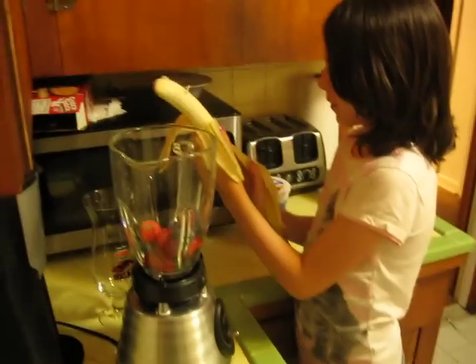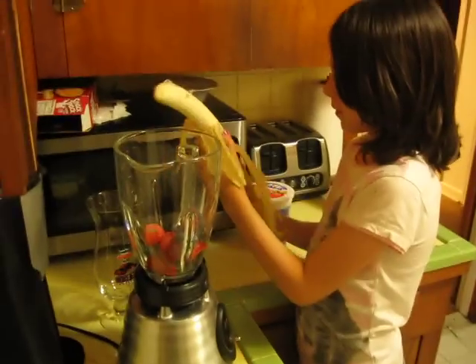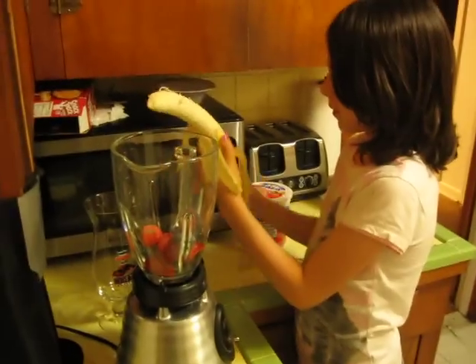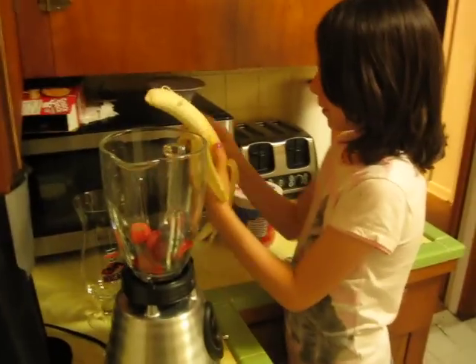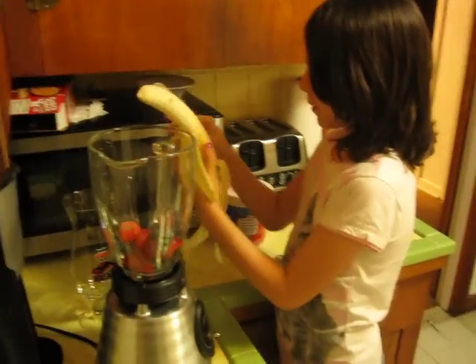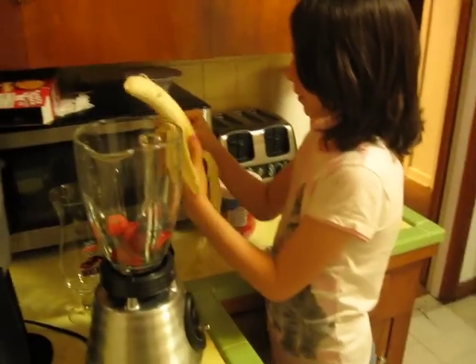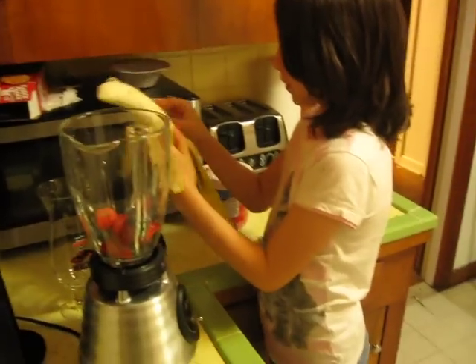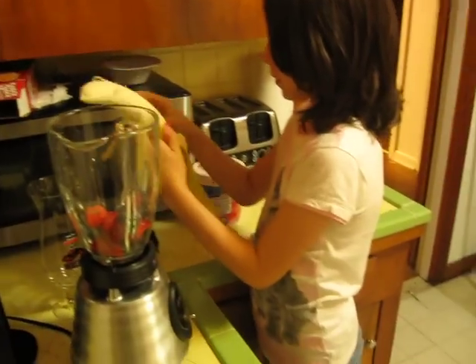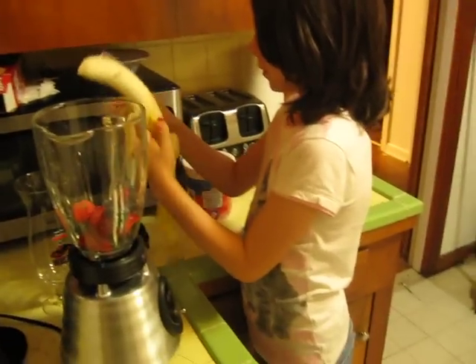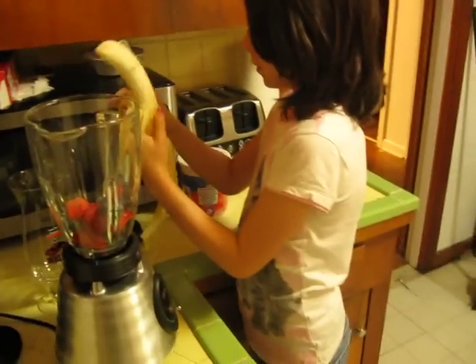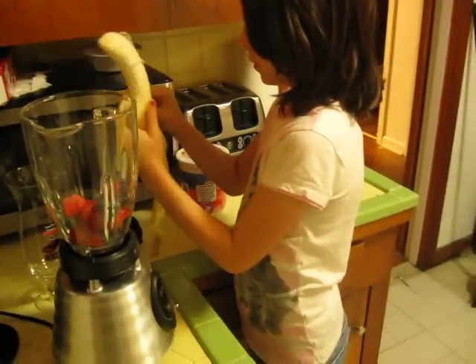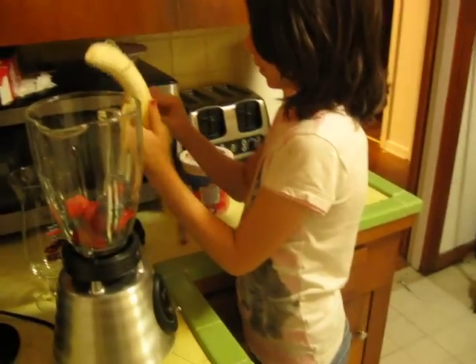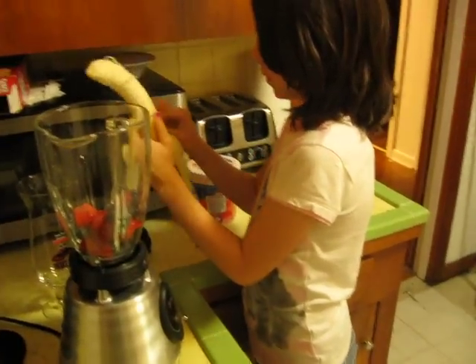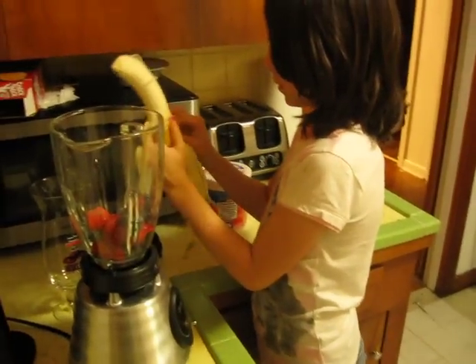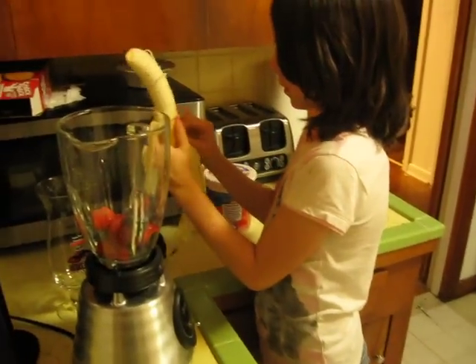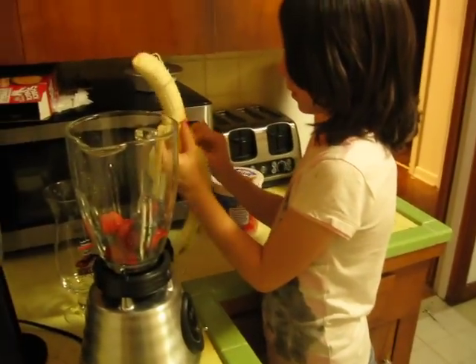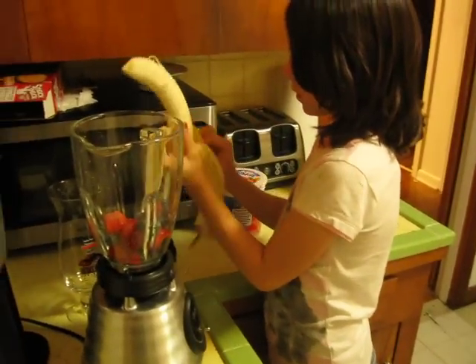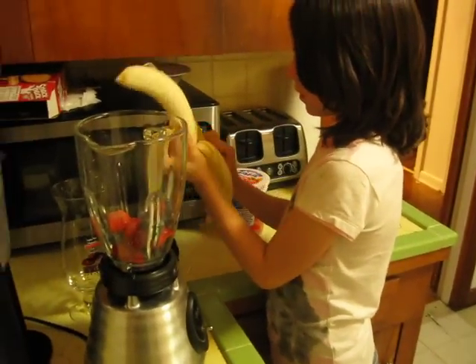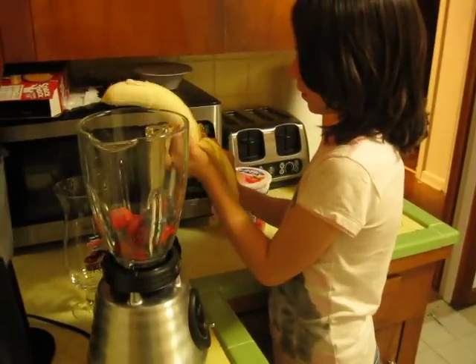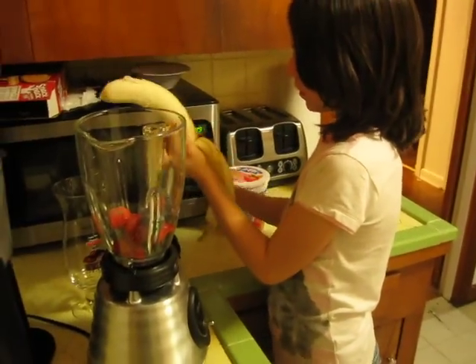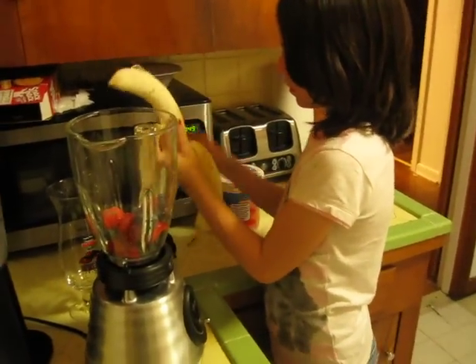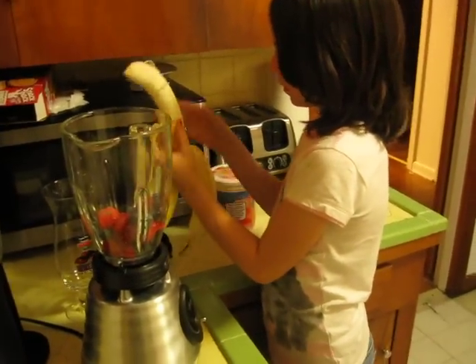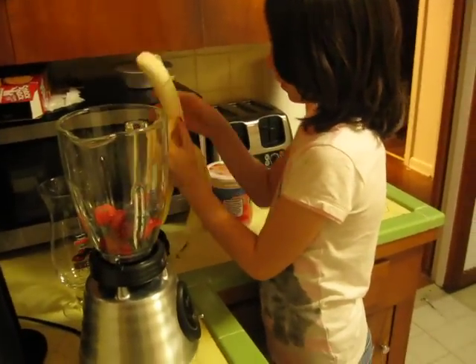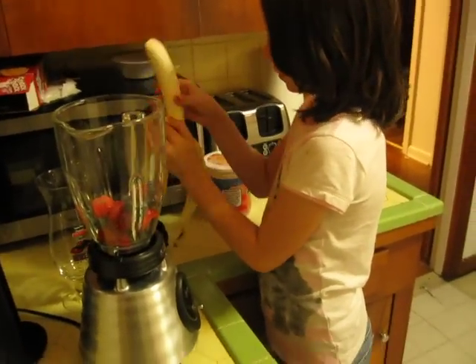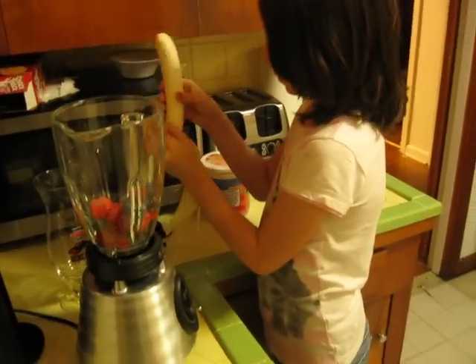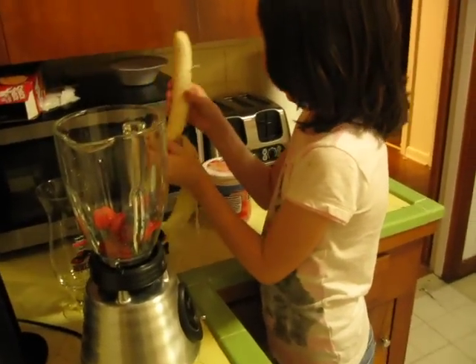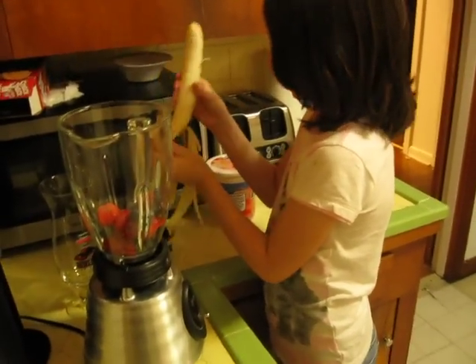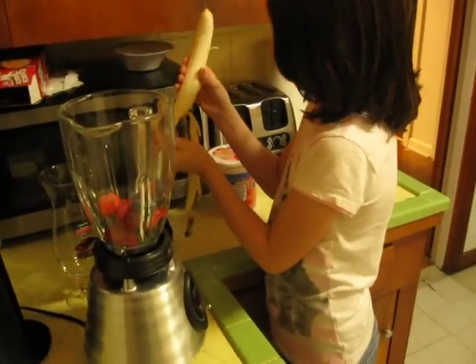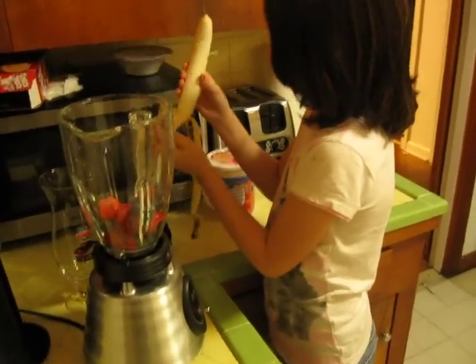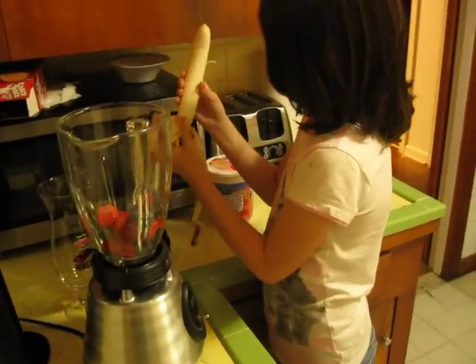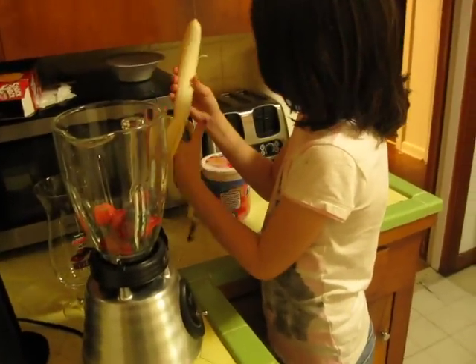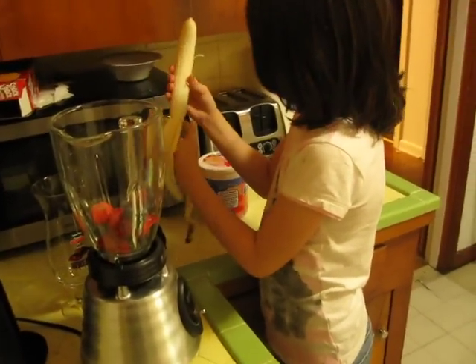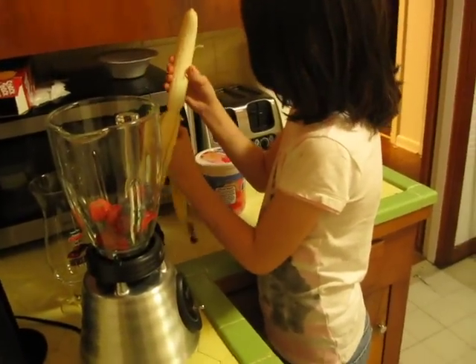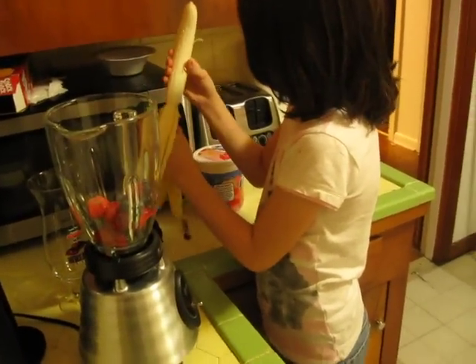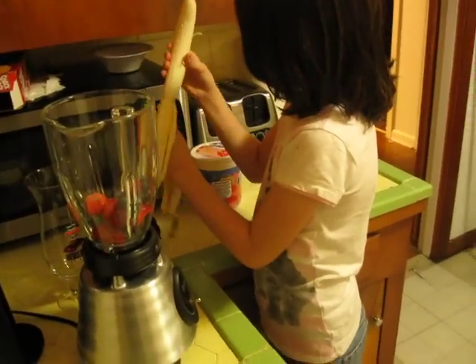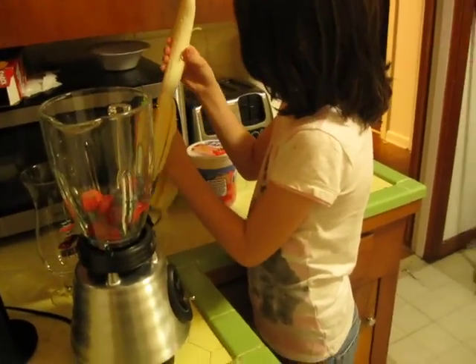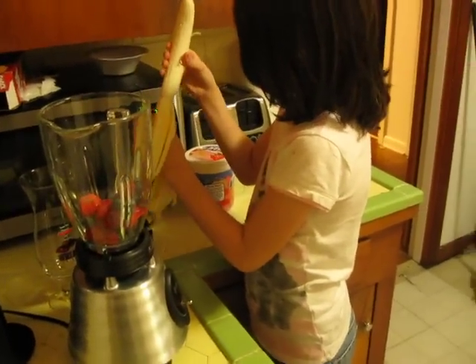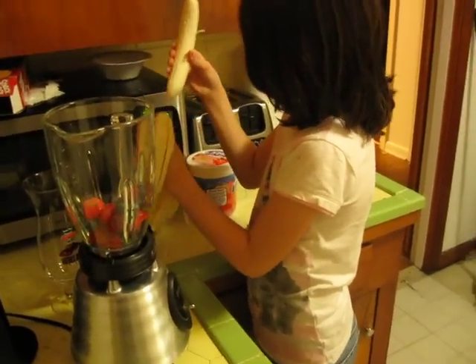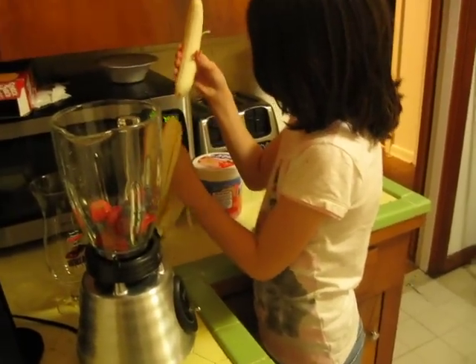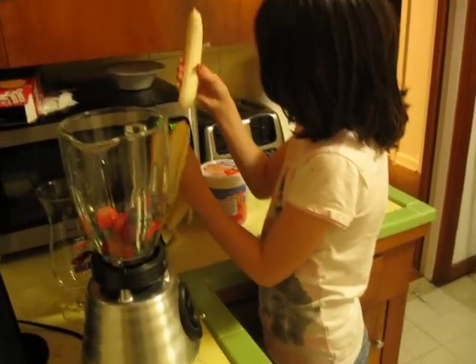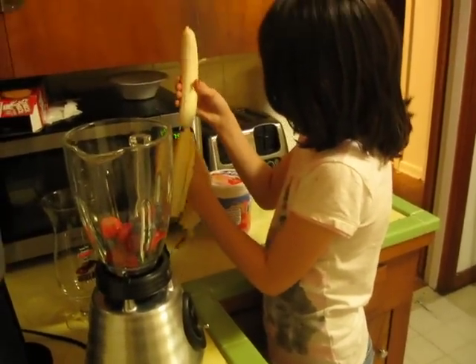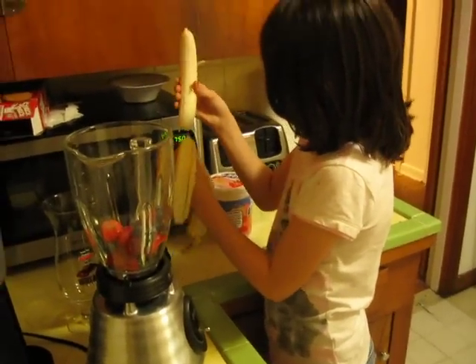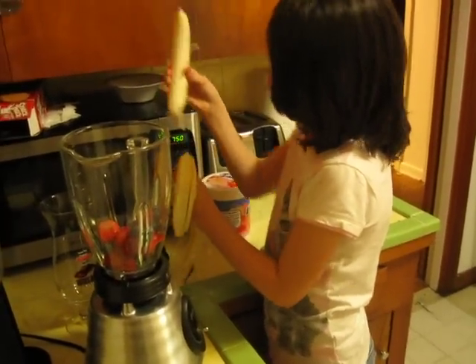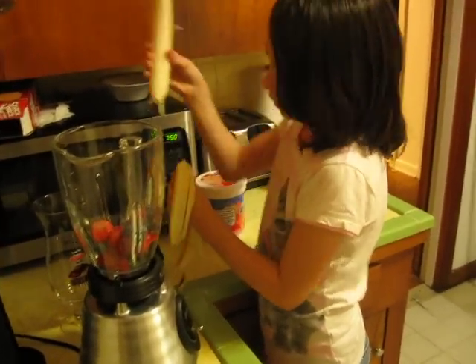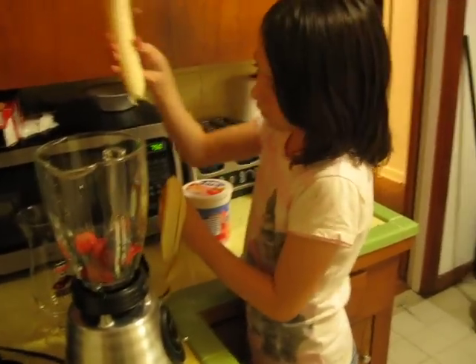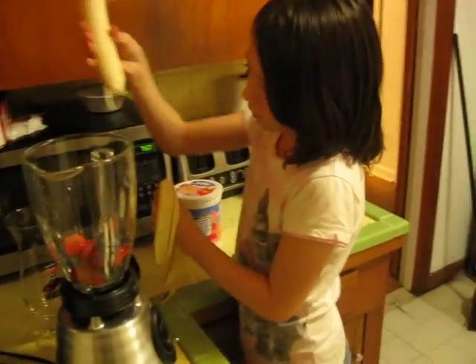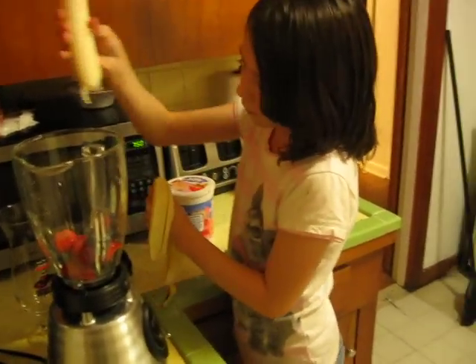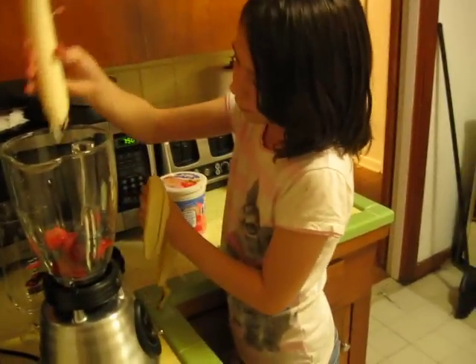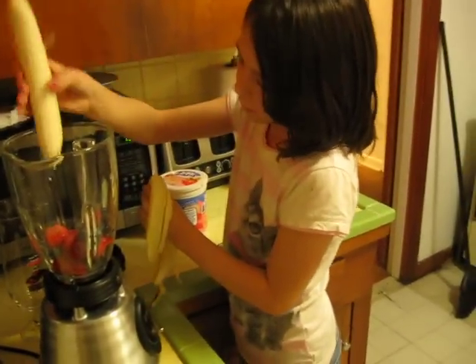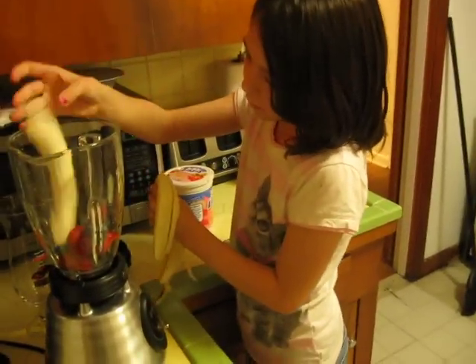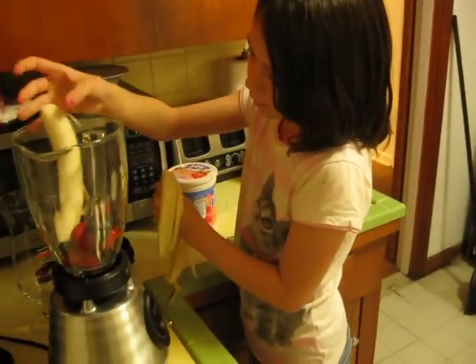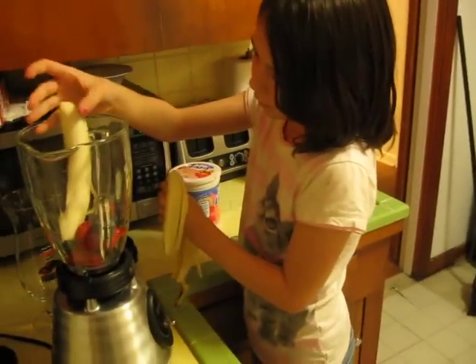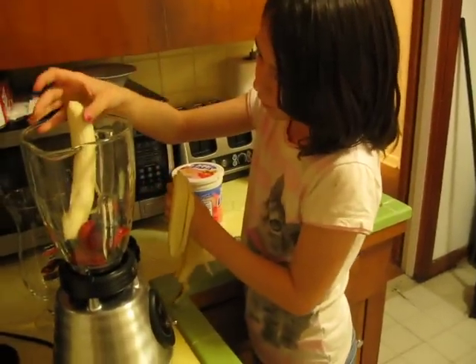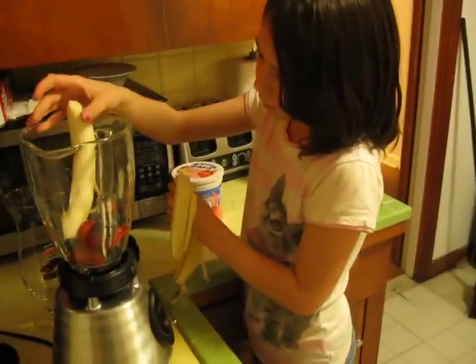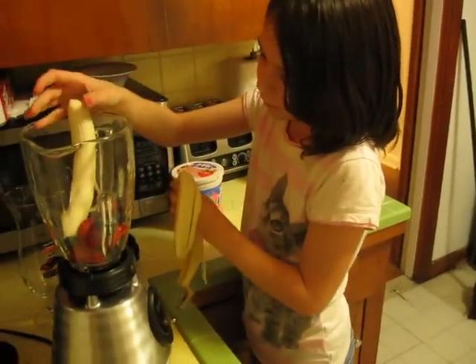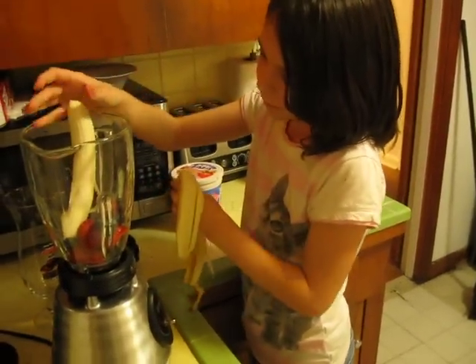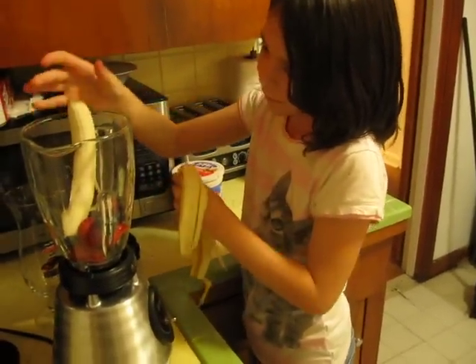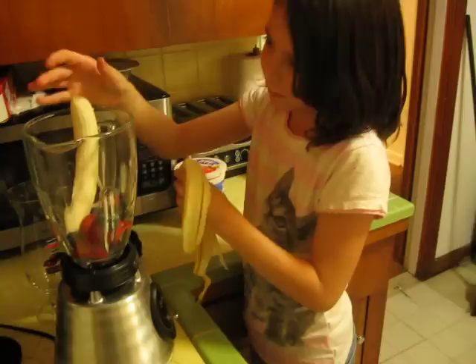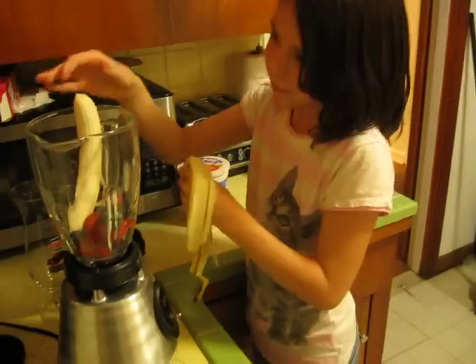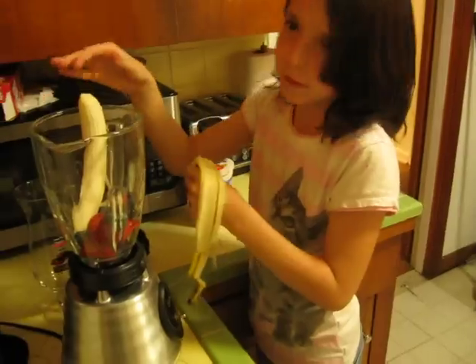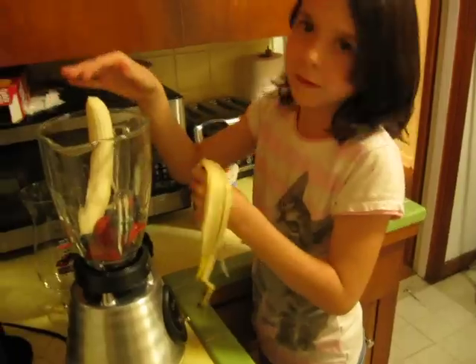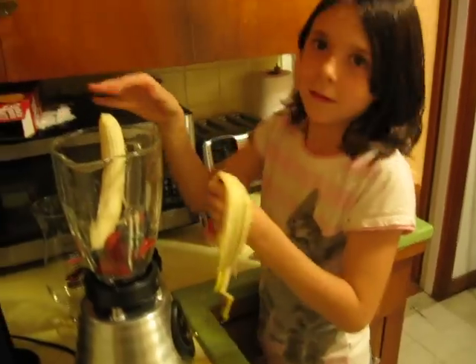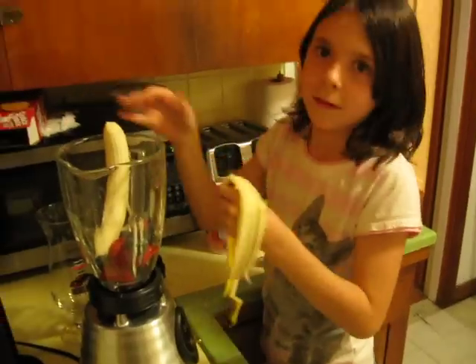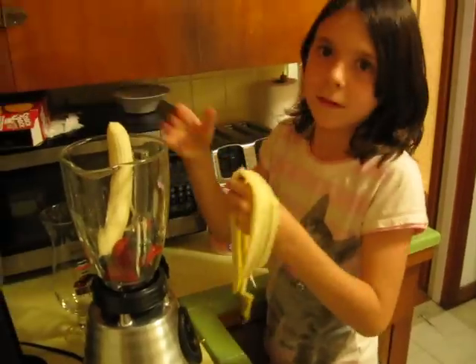We didn't have time to thaw things, but we believe that the blender should do the trick because it's pretty powerful. Go ahead and break it in half.